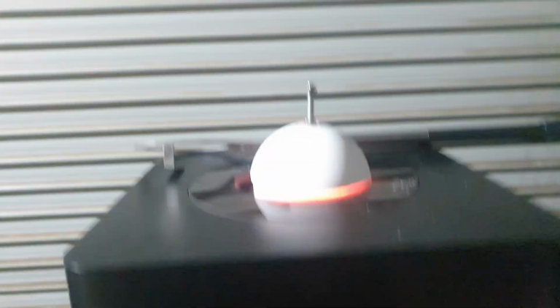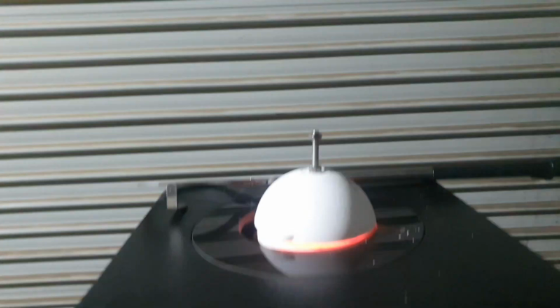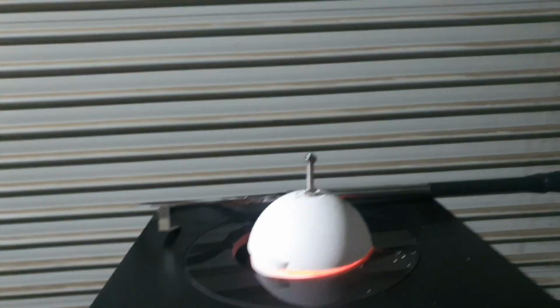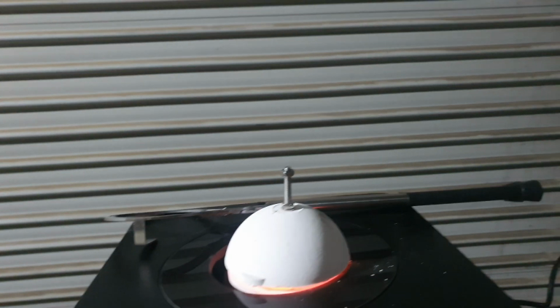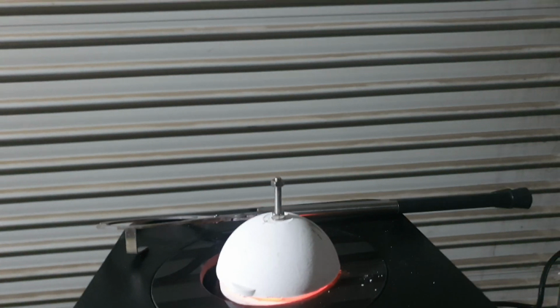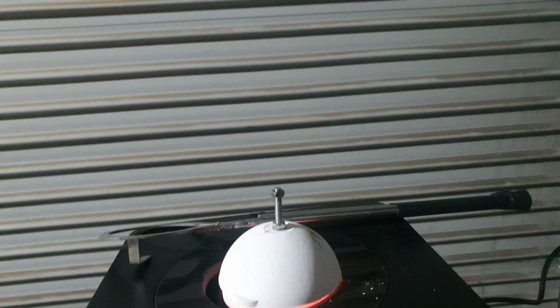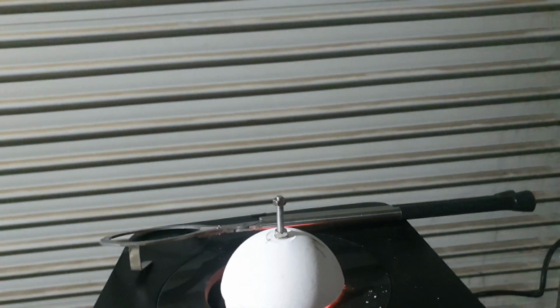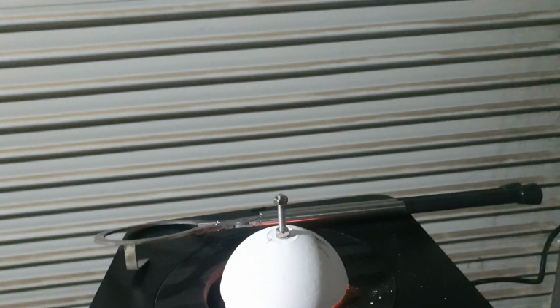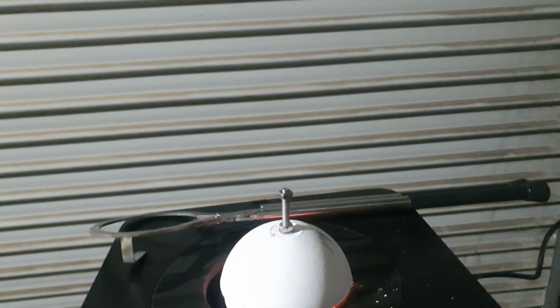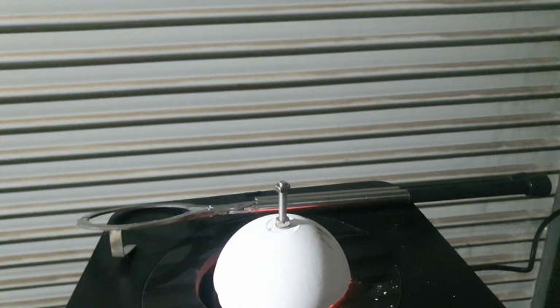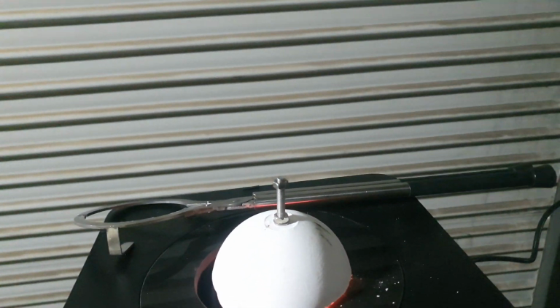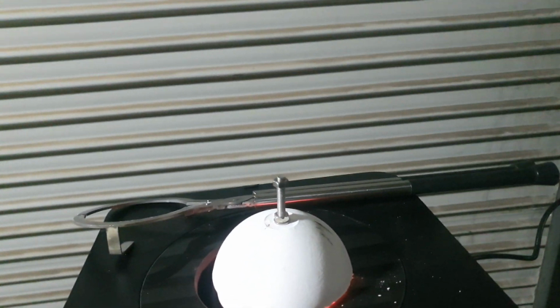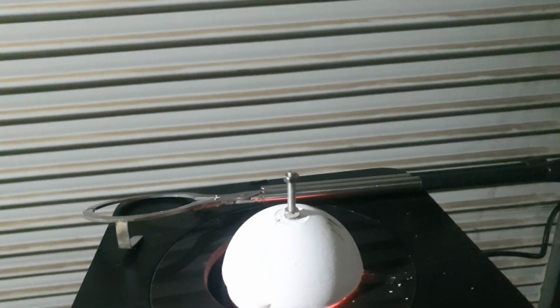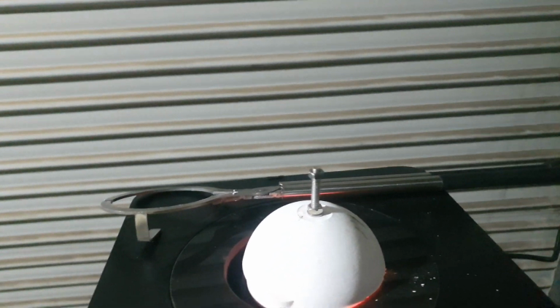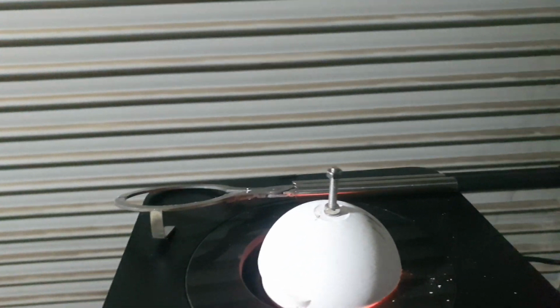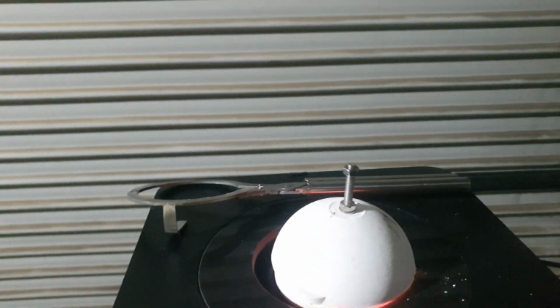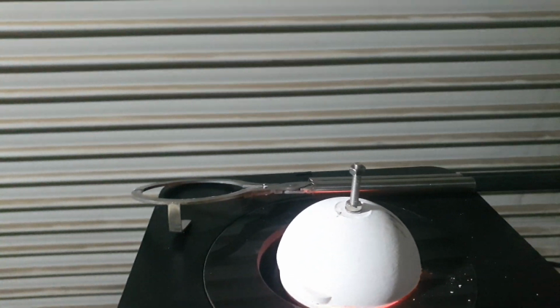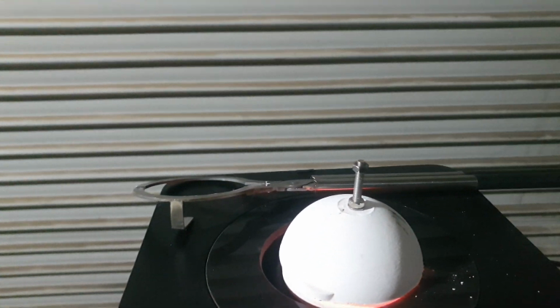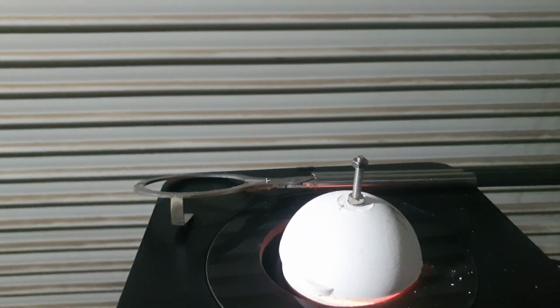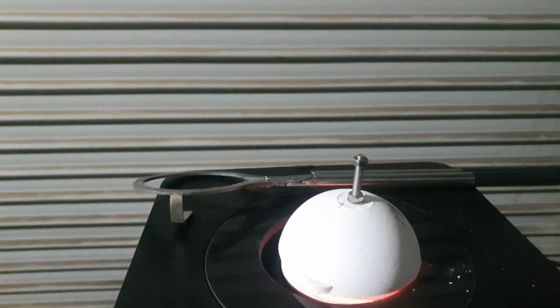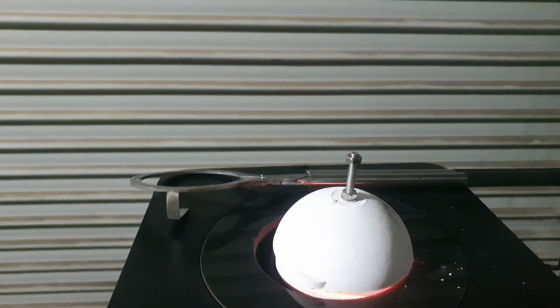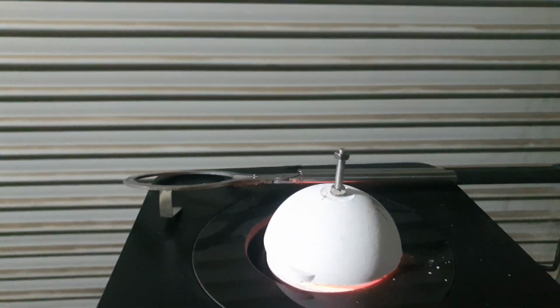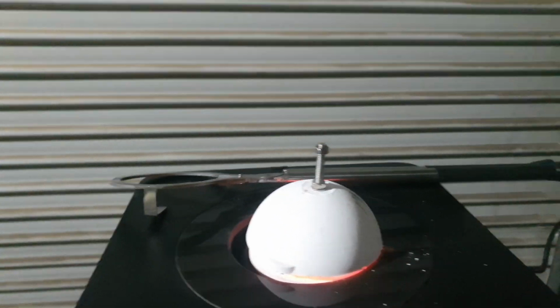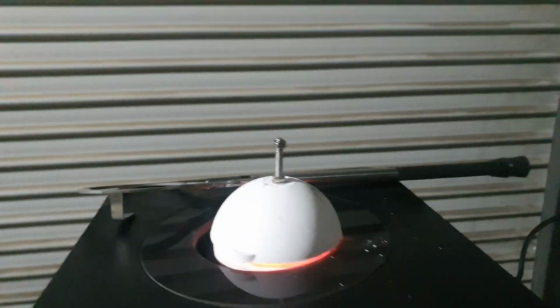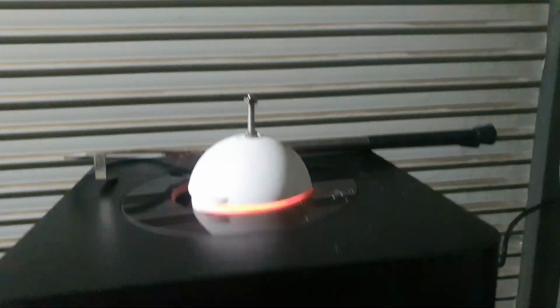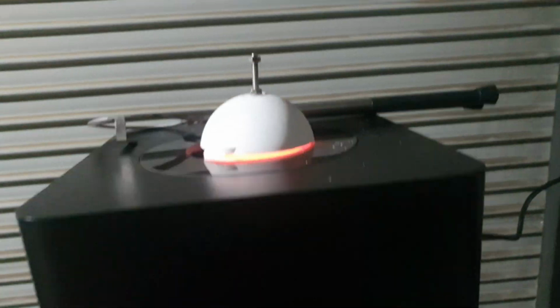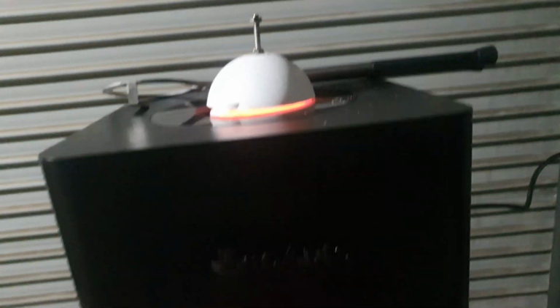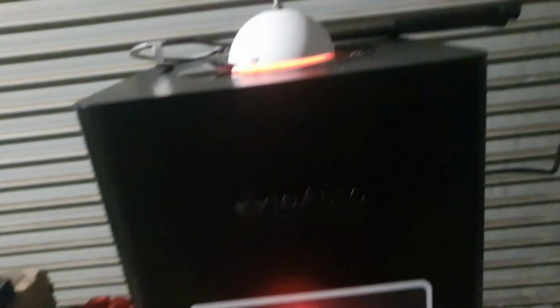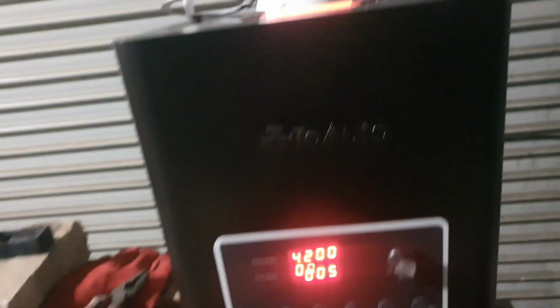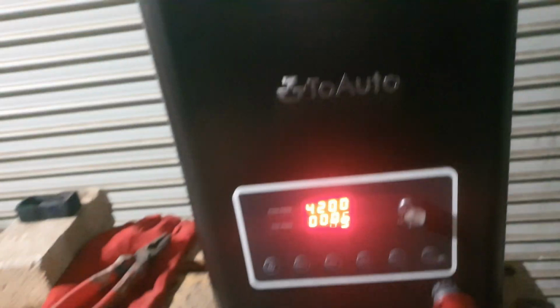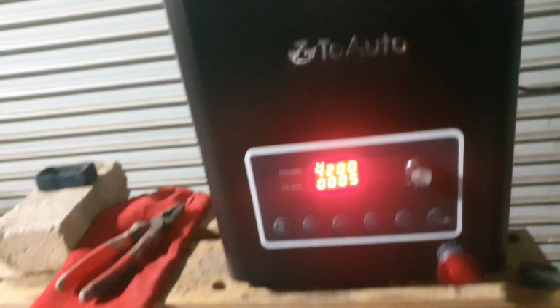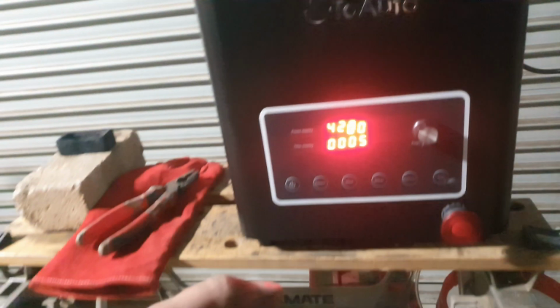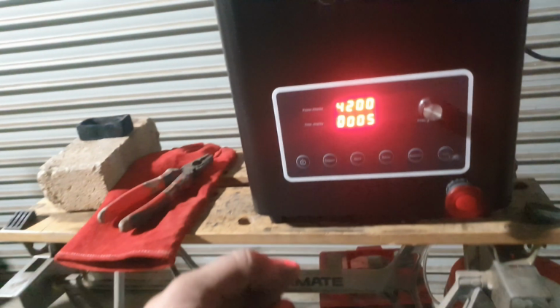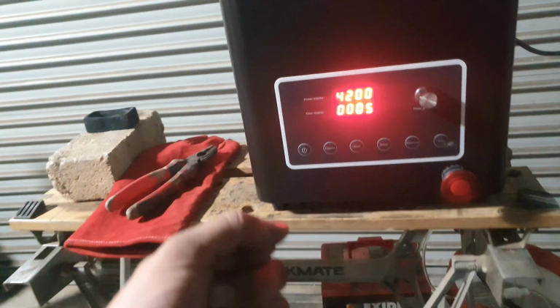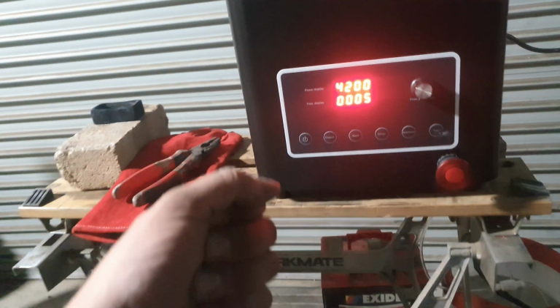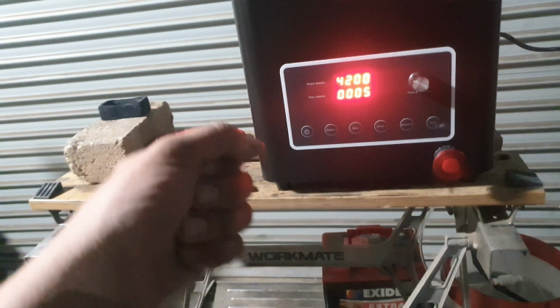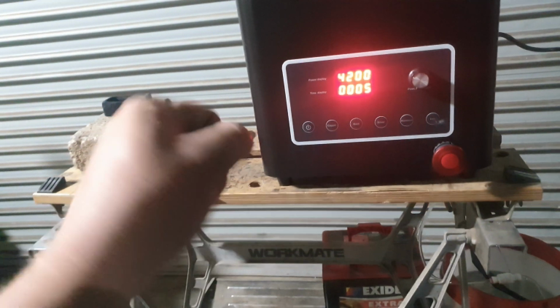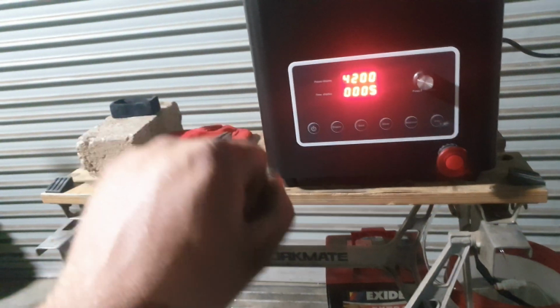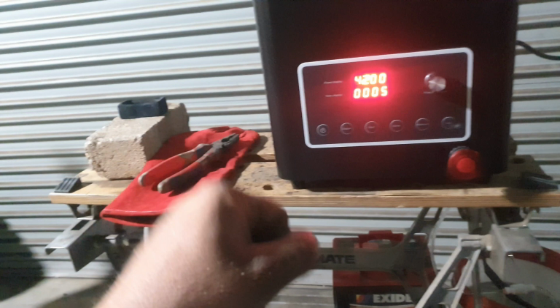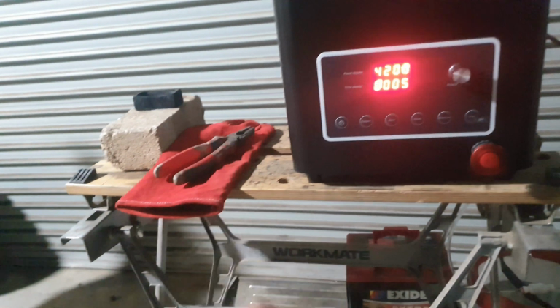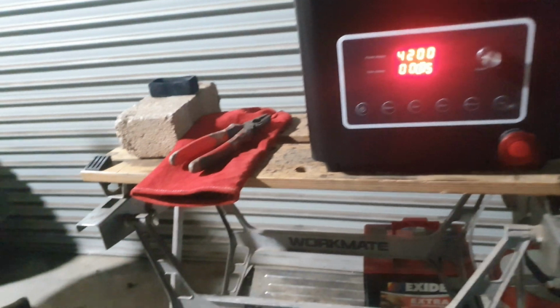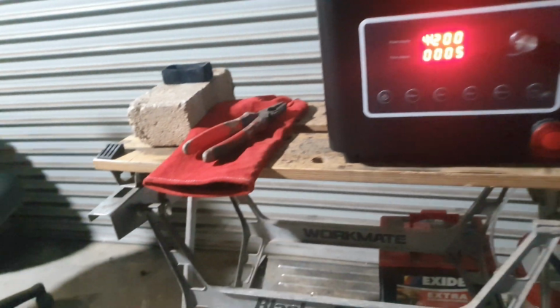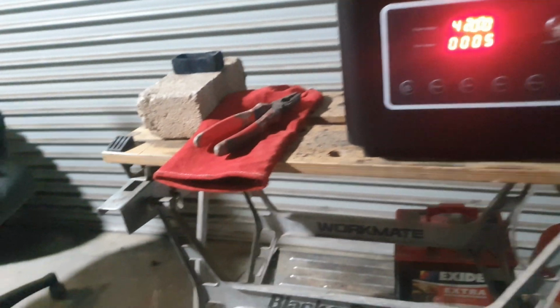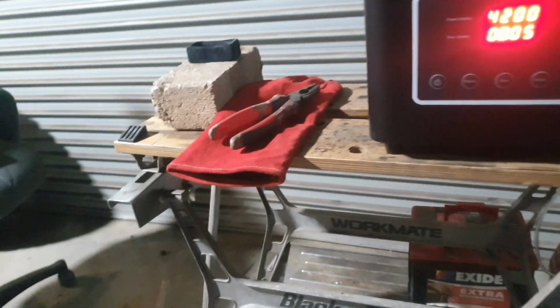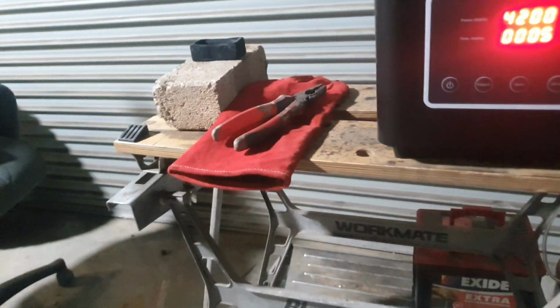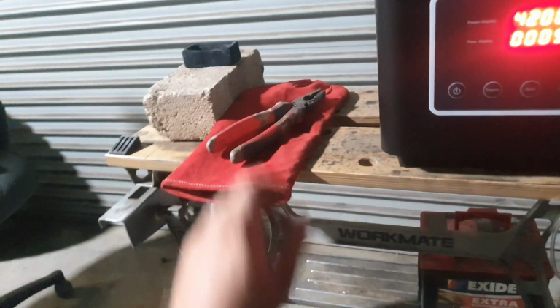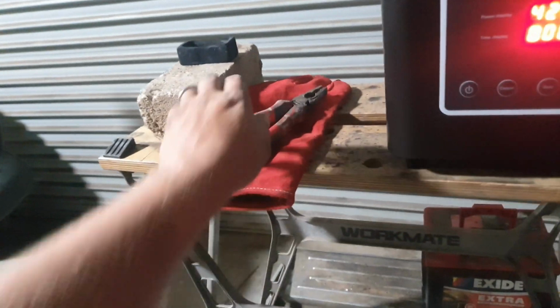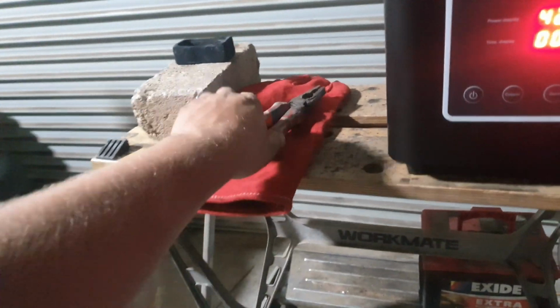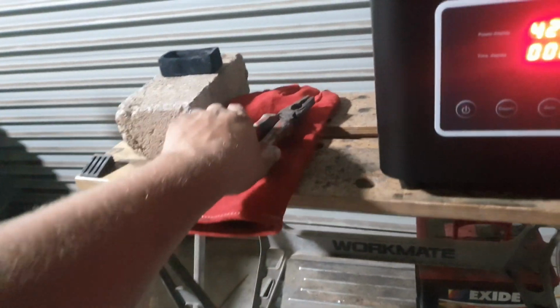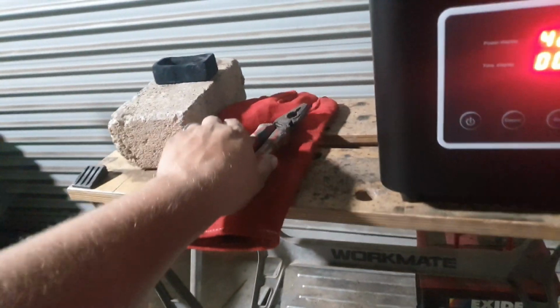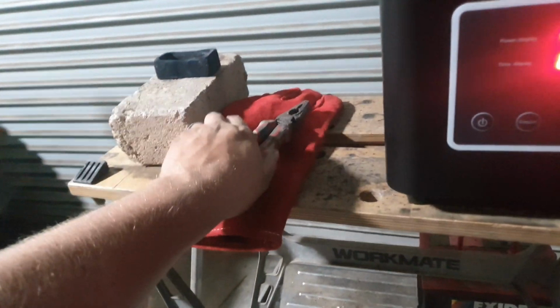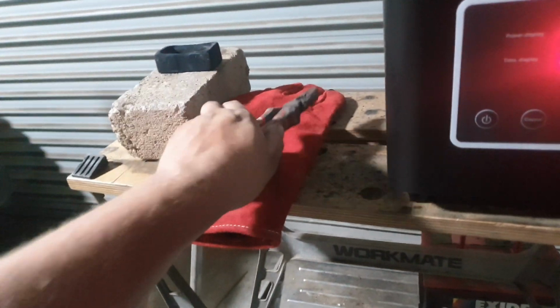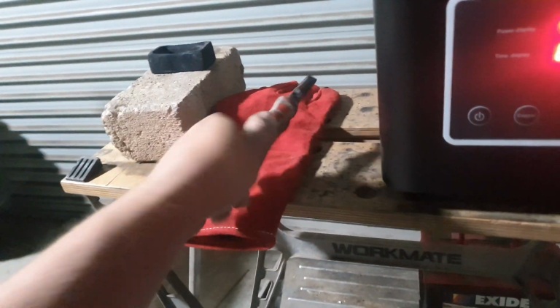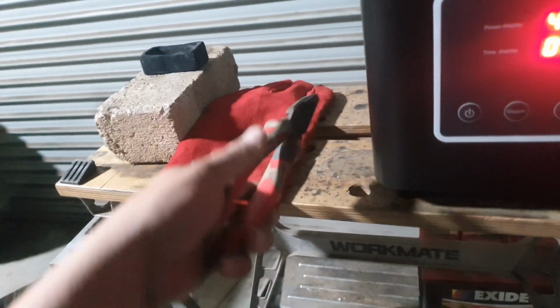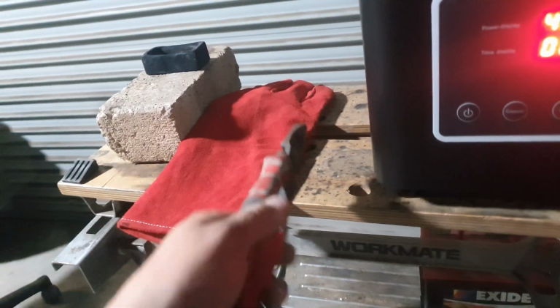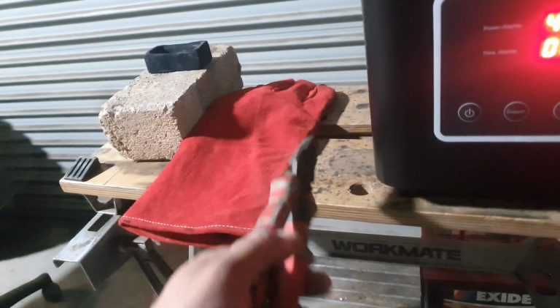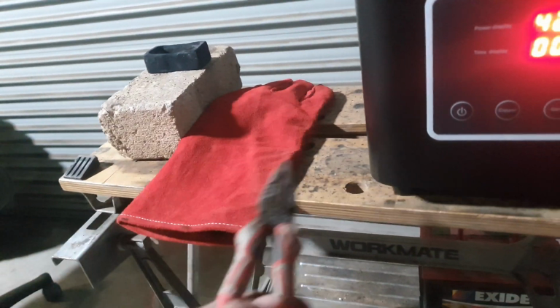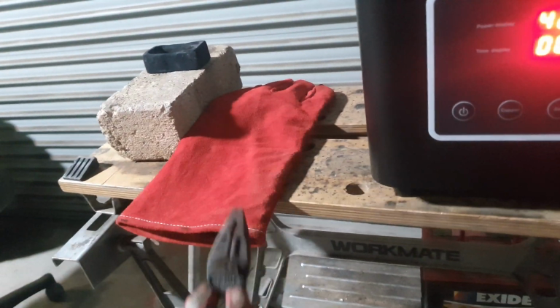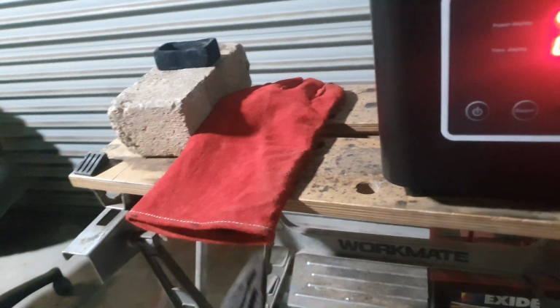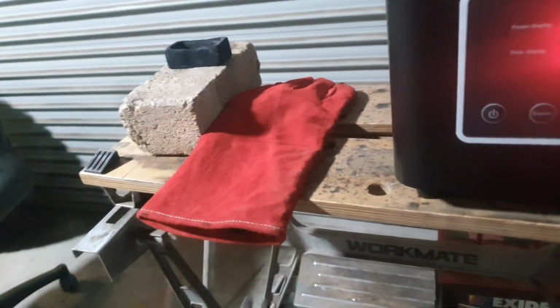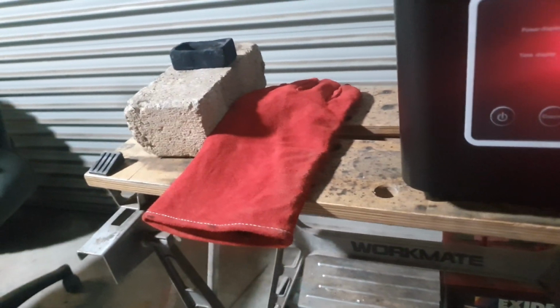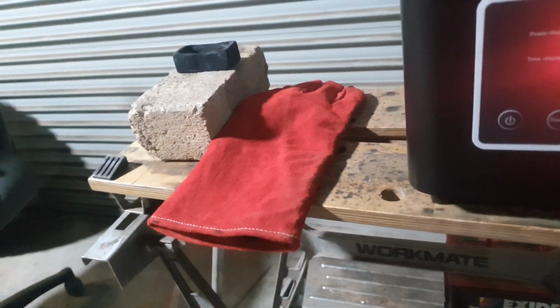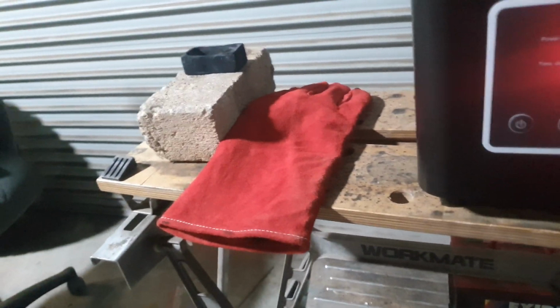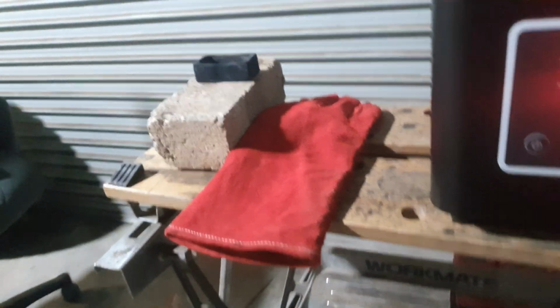Really cool set of tongs with a holder so you can kind of hold on and tip. I need to tip that out of there.